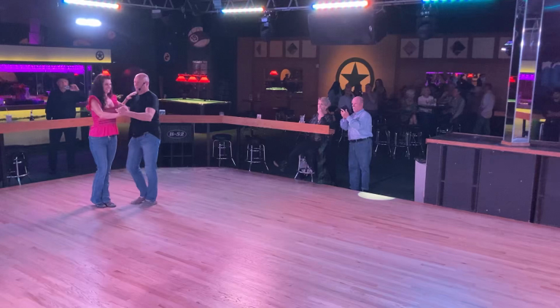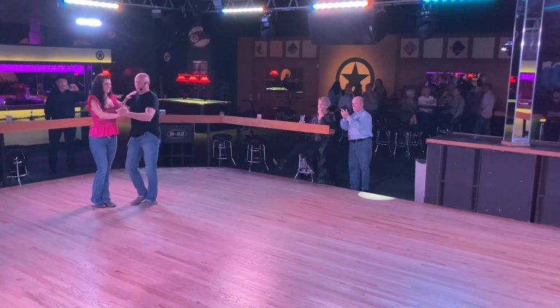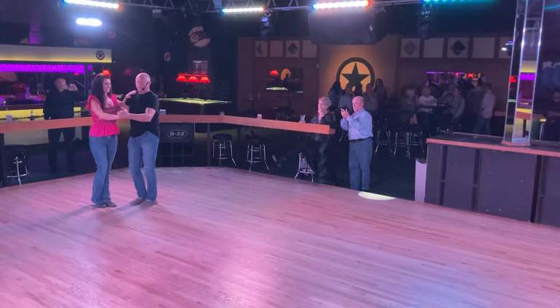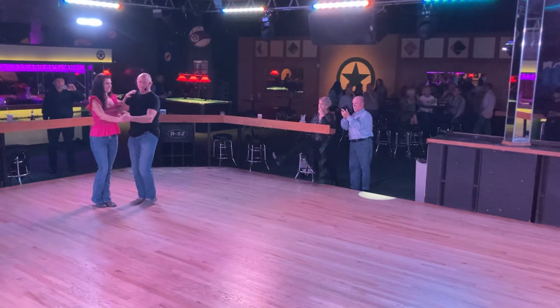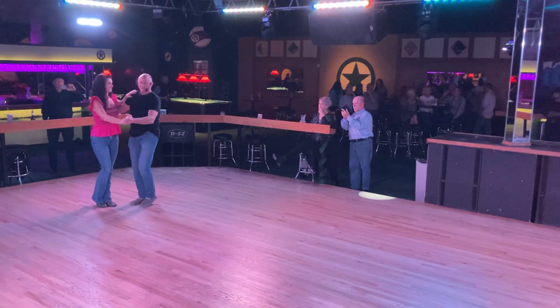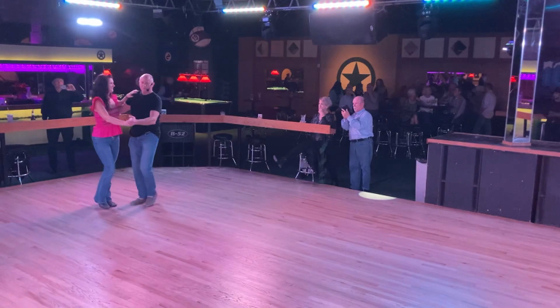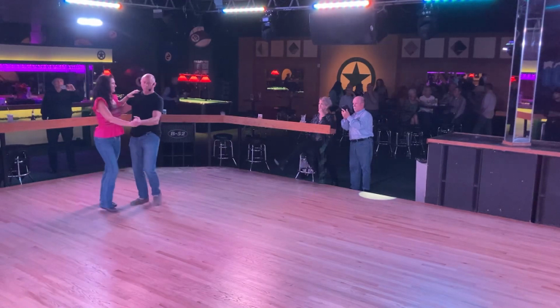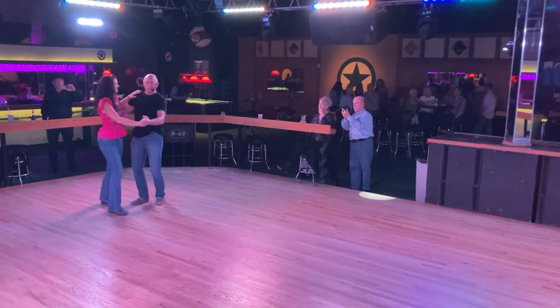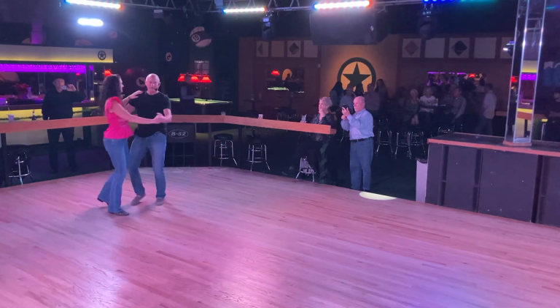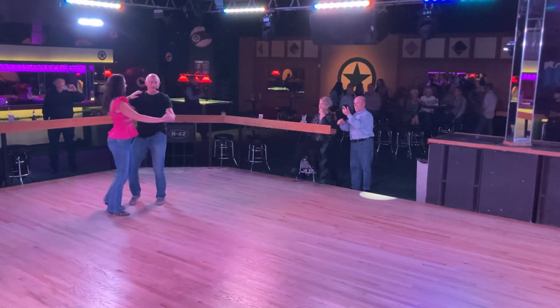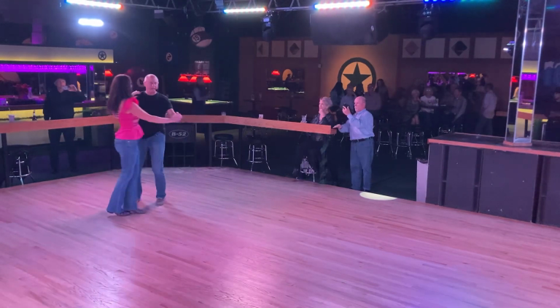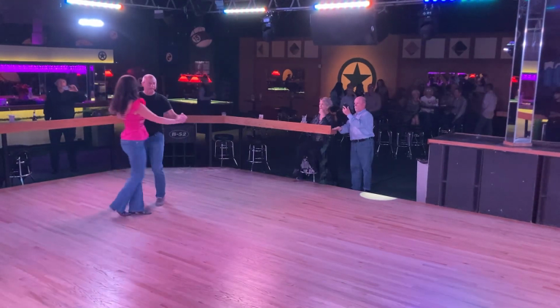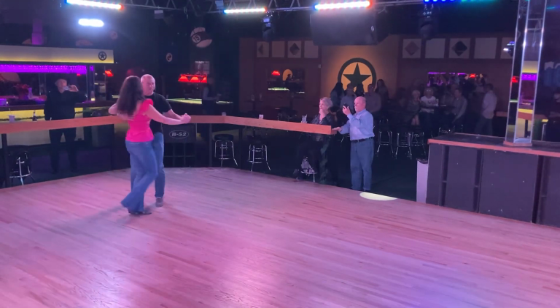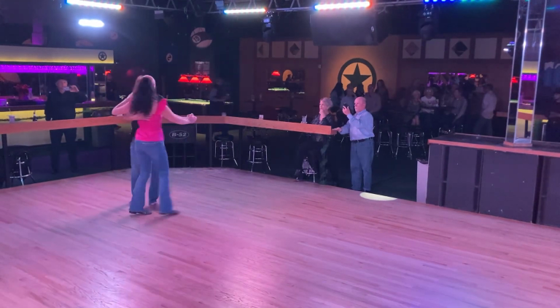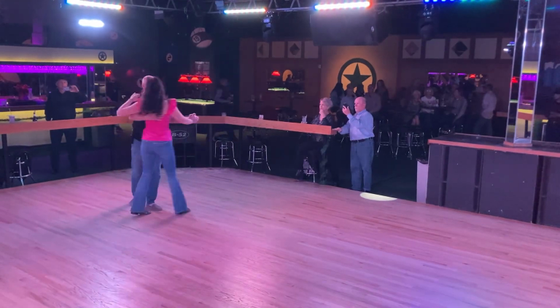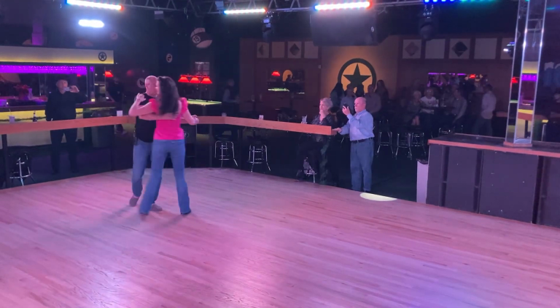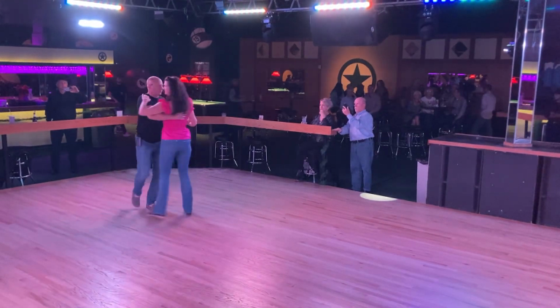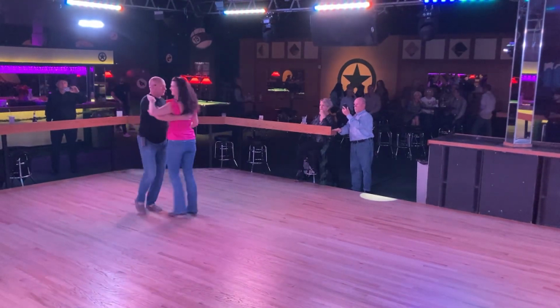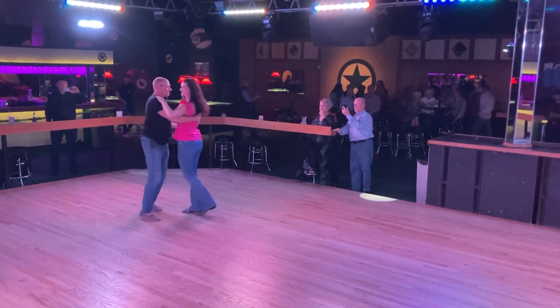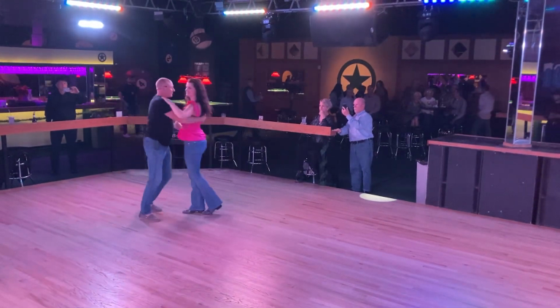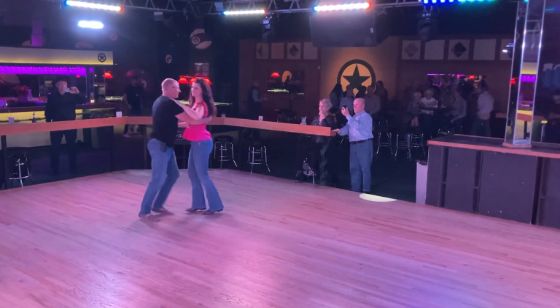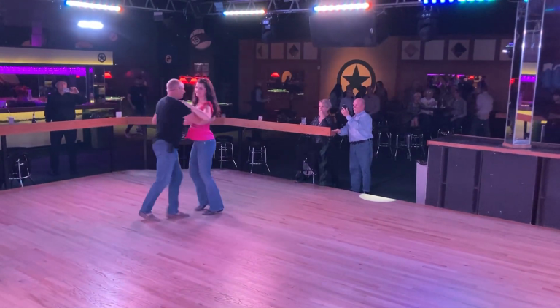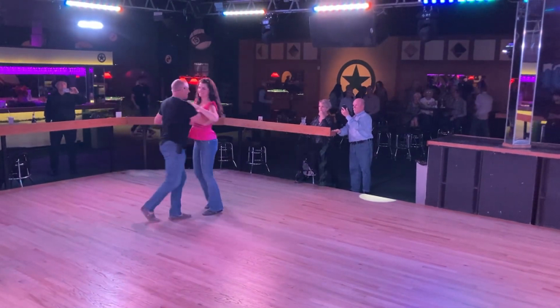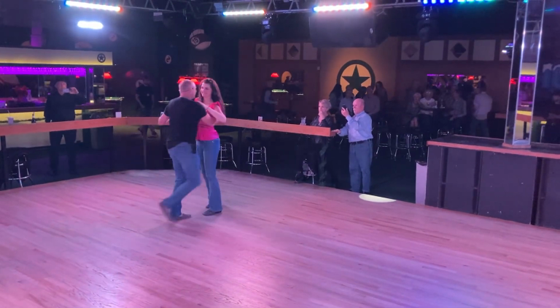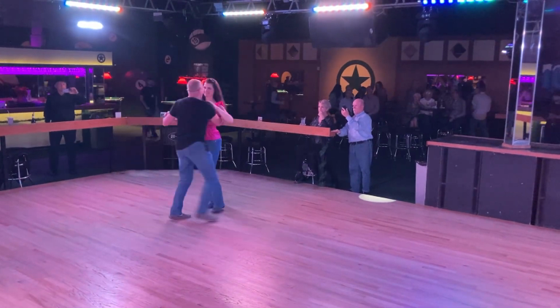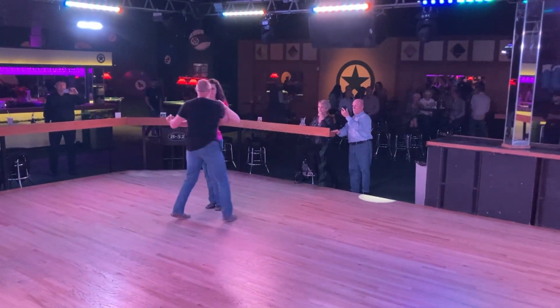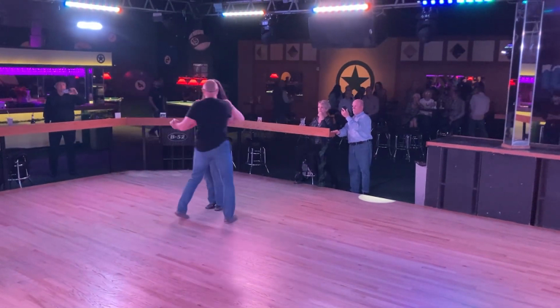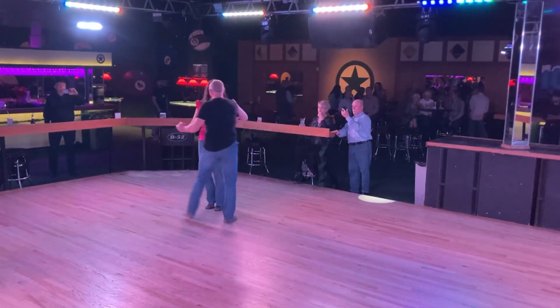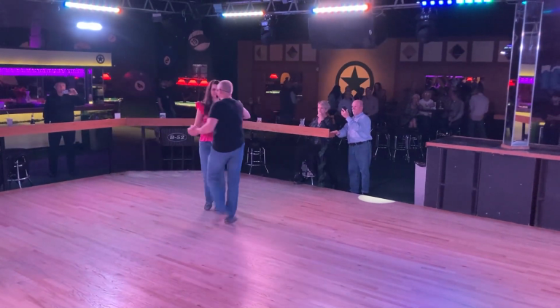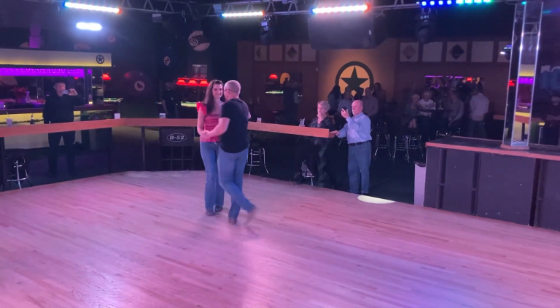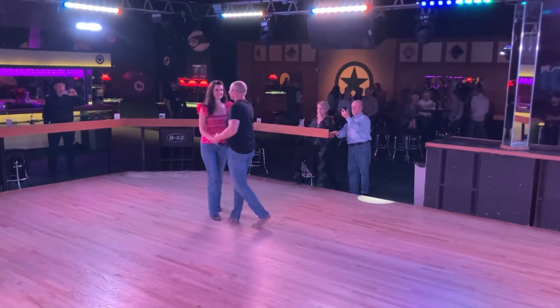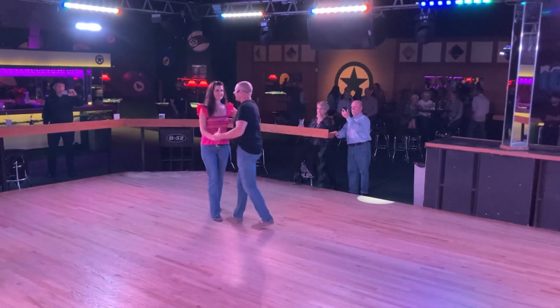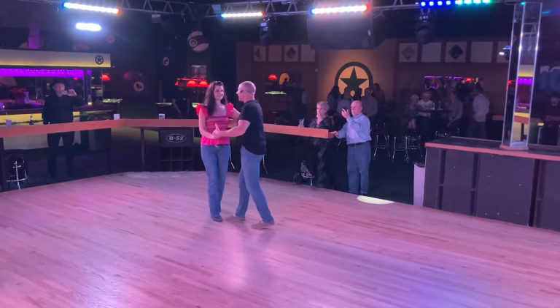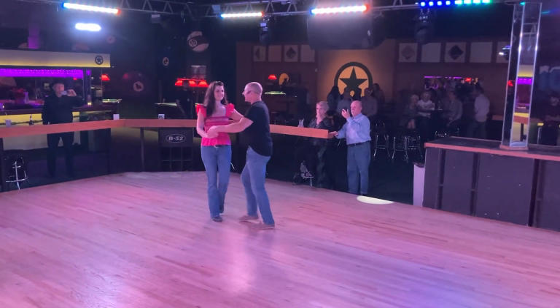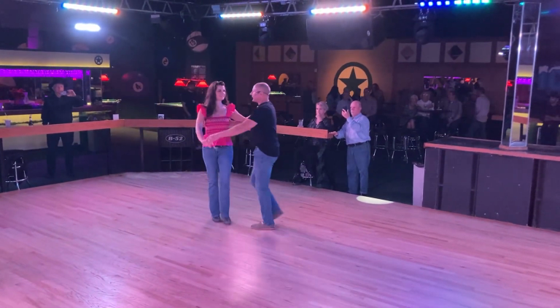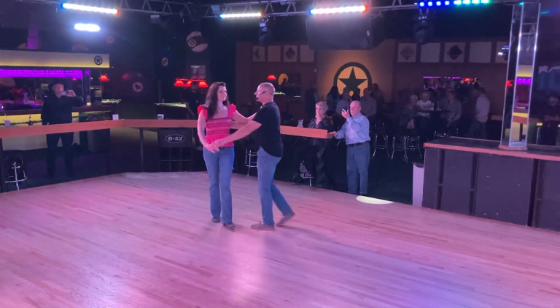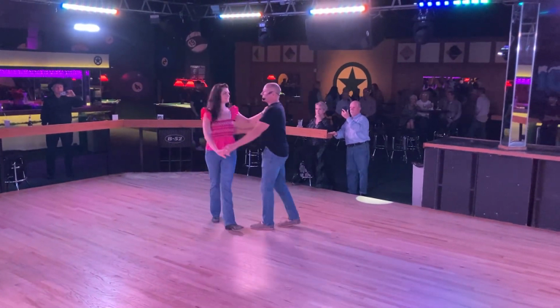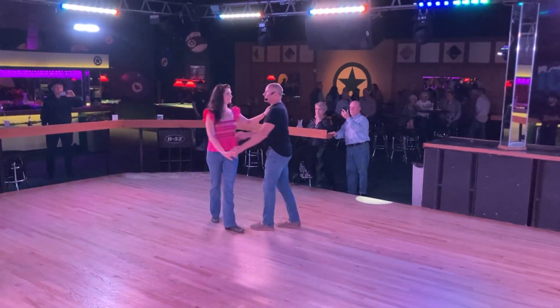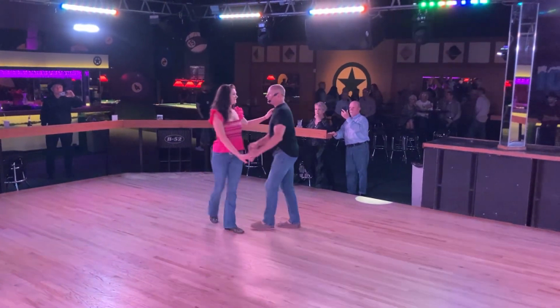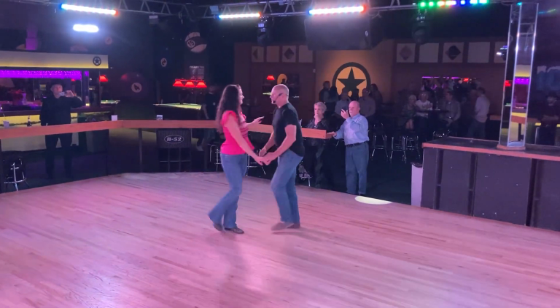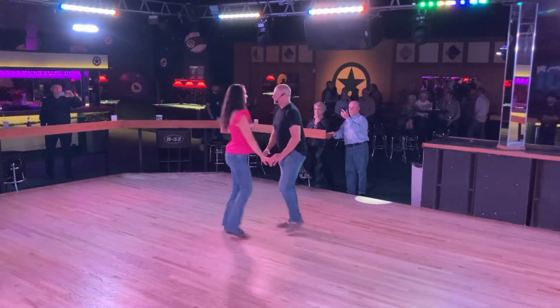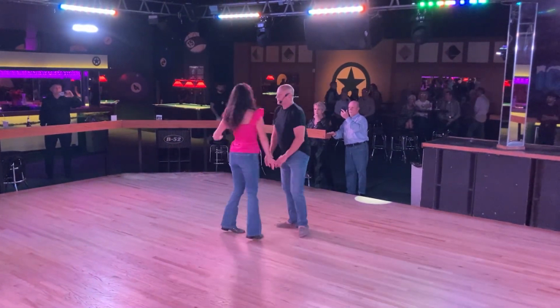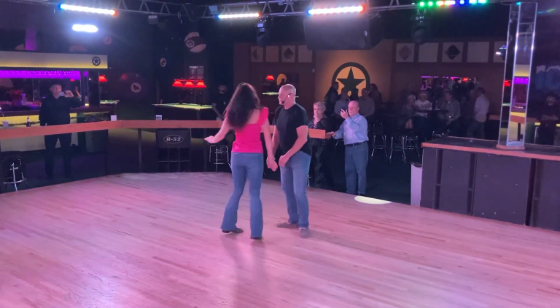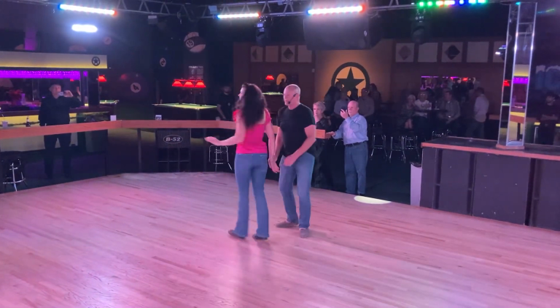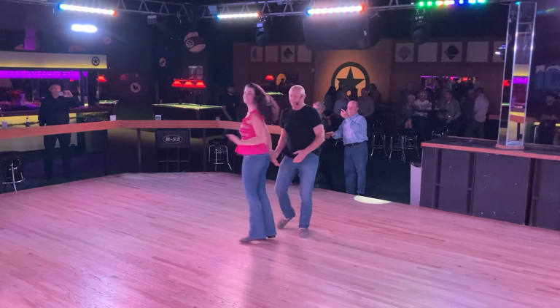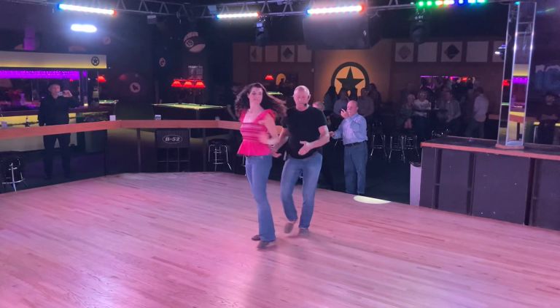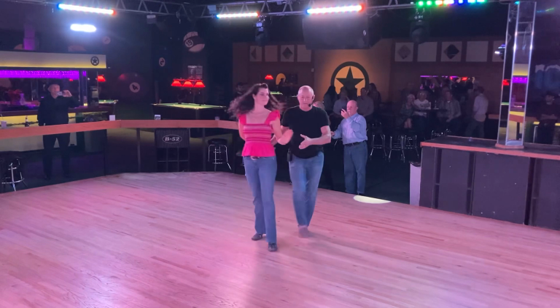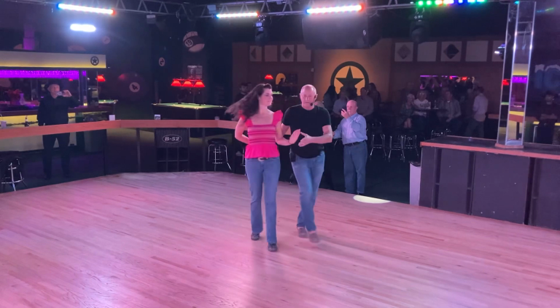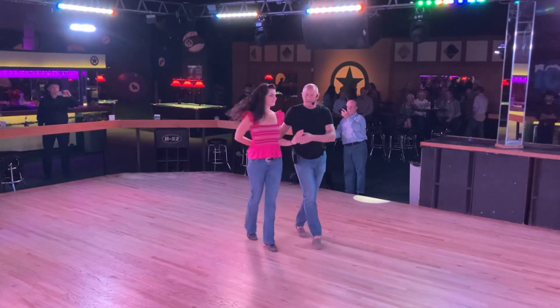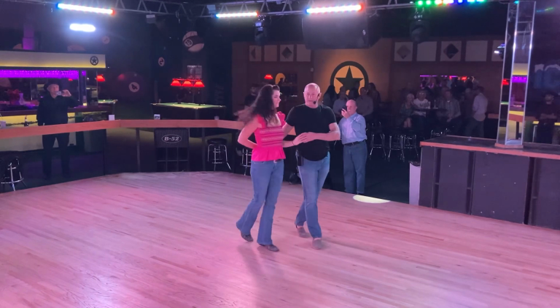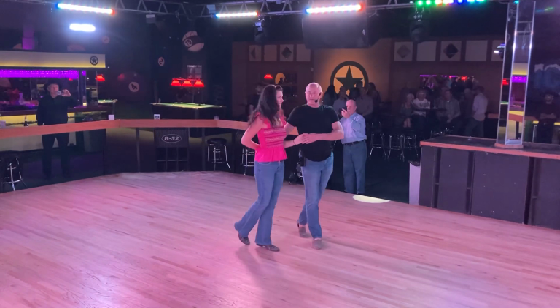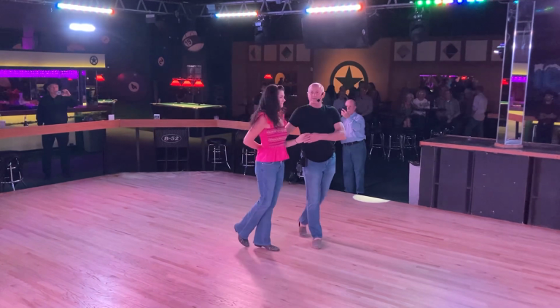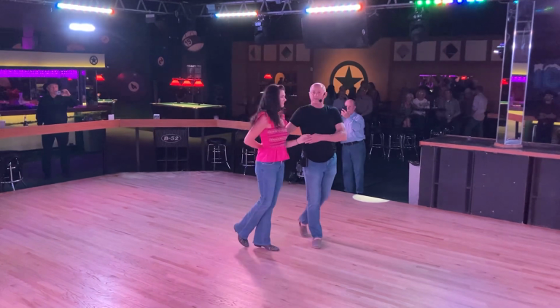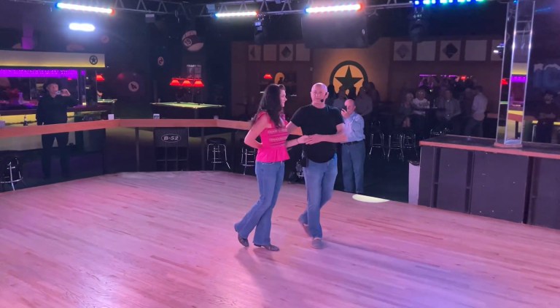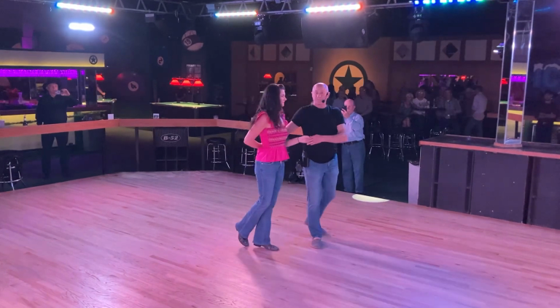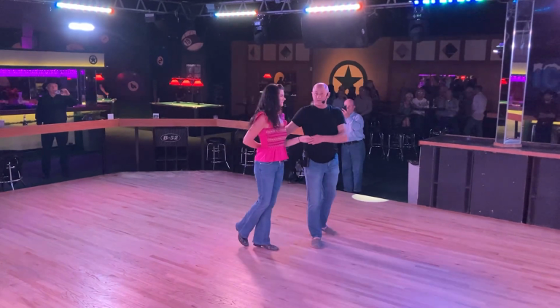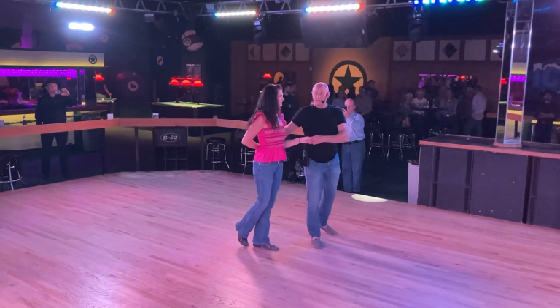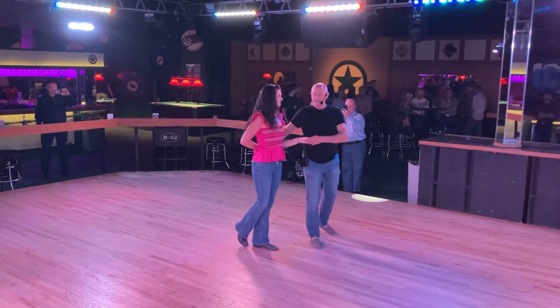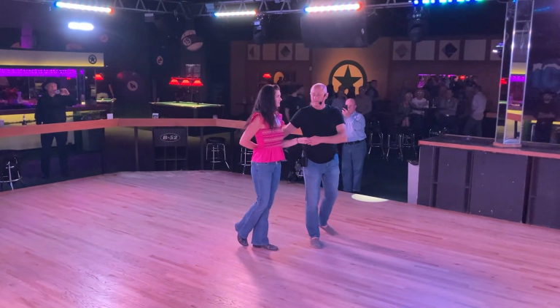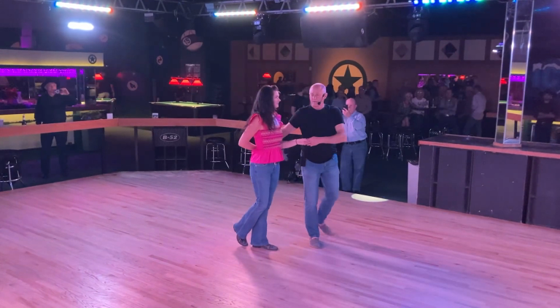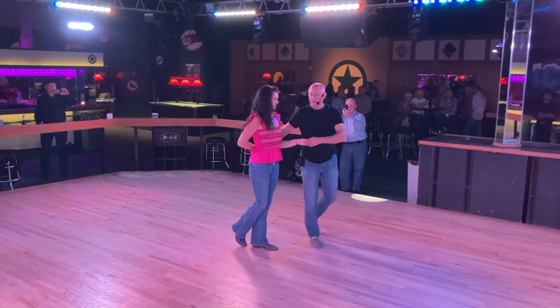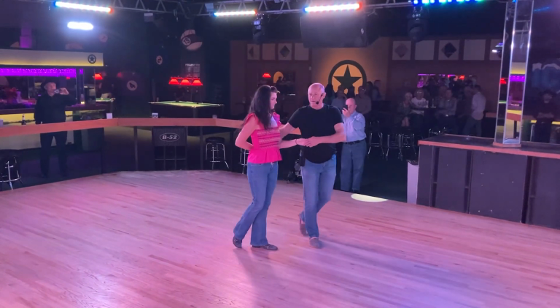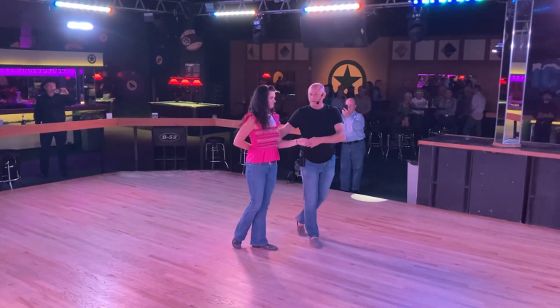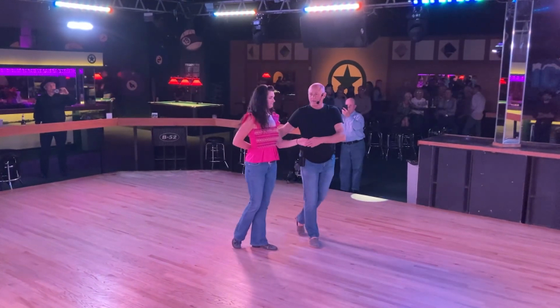We've got one and two, three and four, five, six, seven, eight. All right.